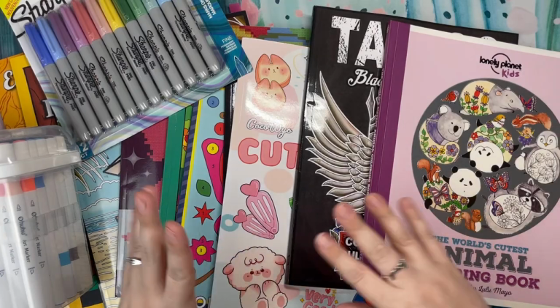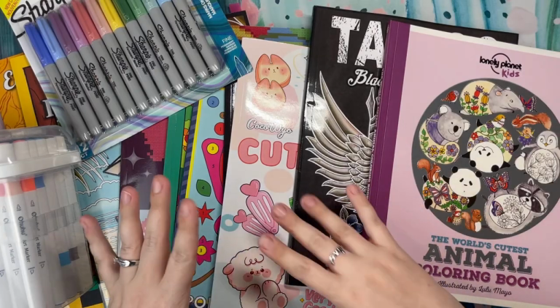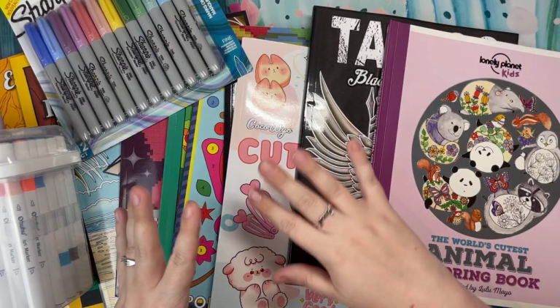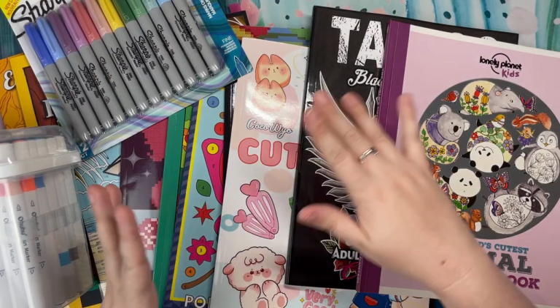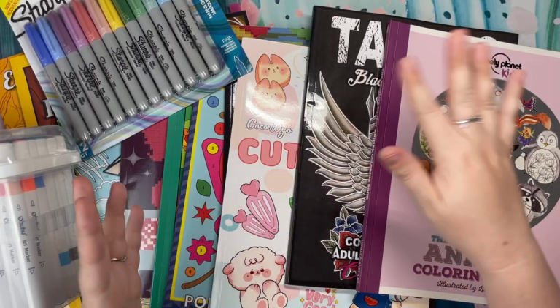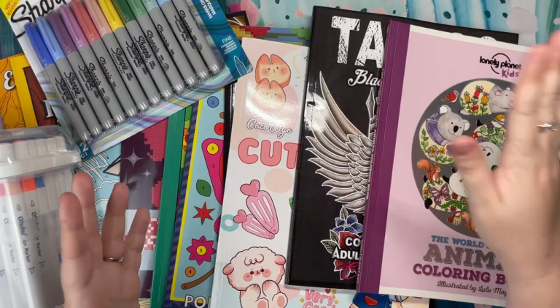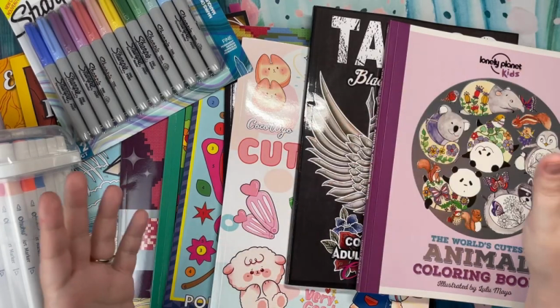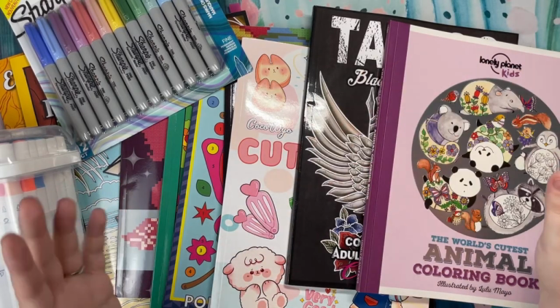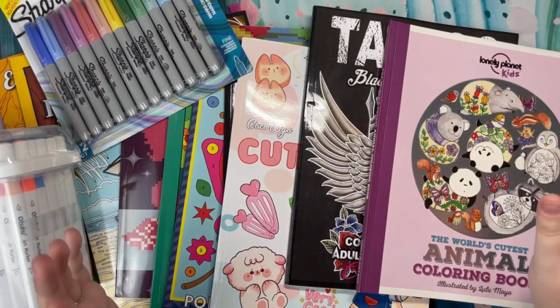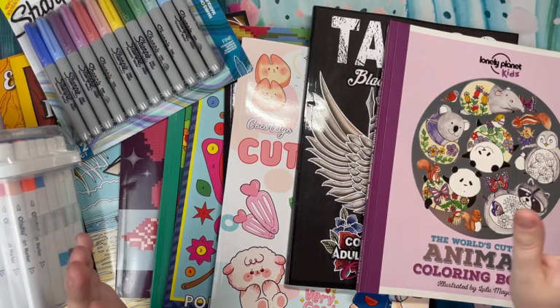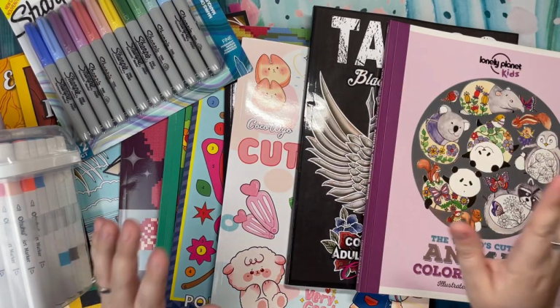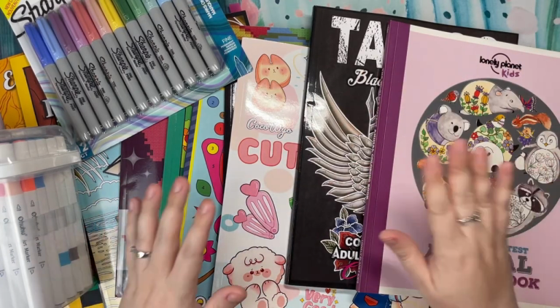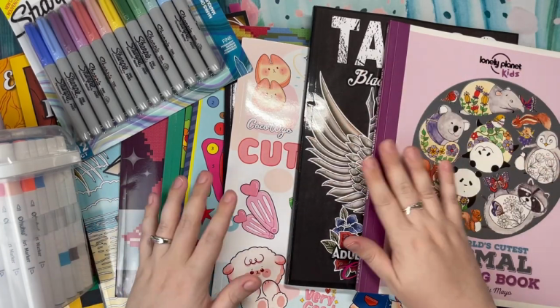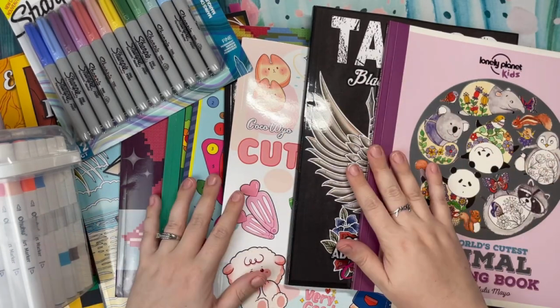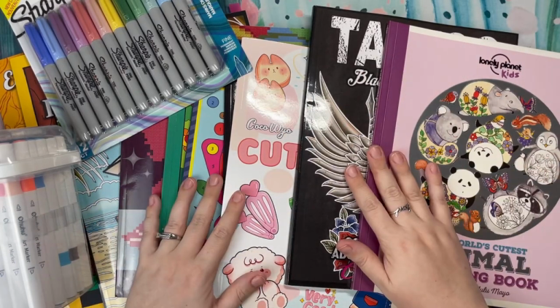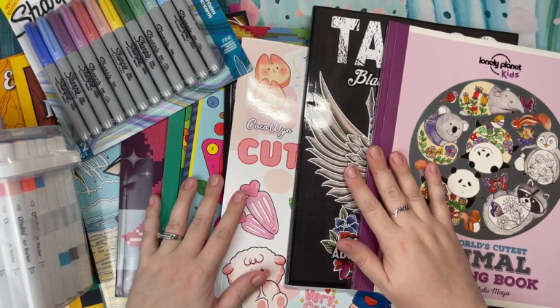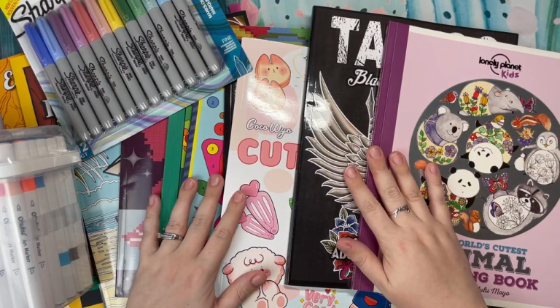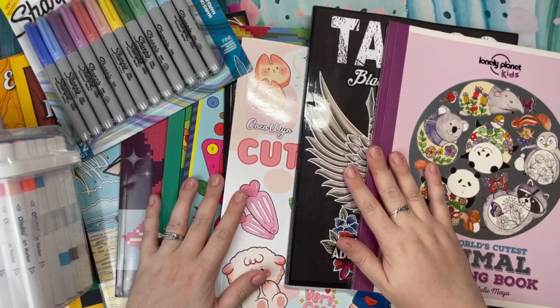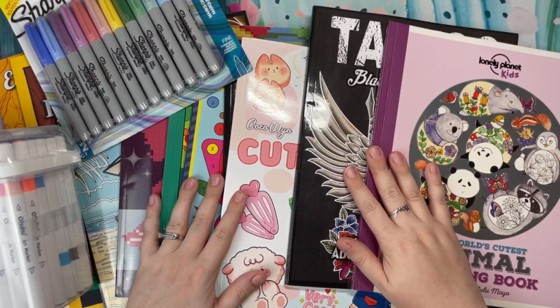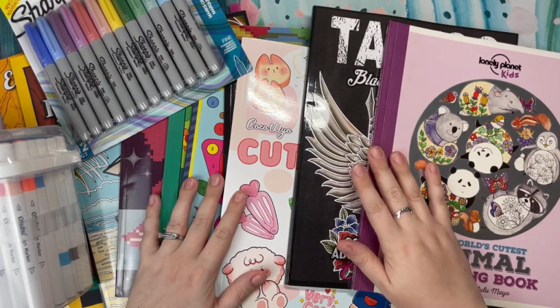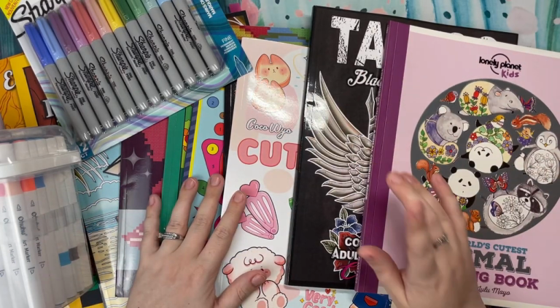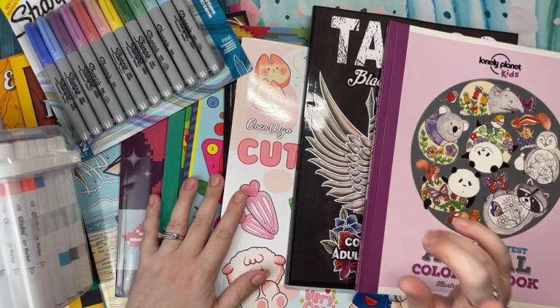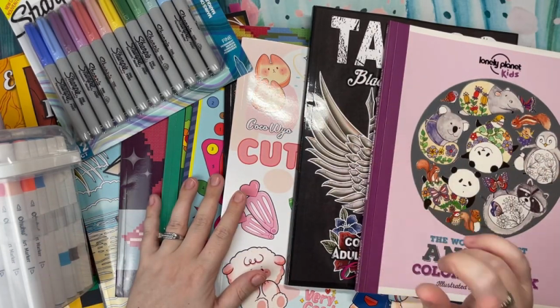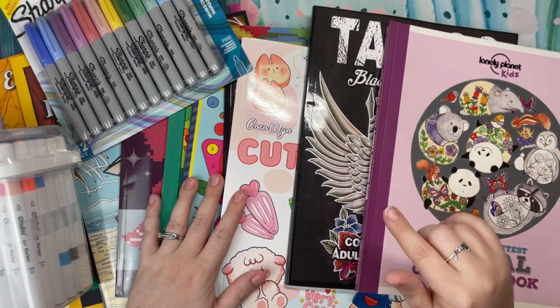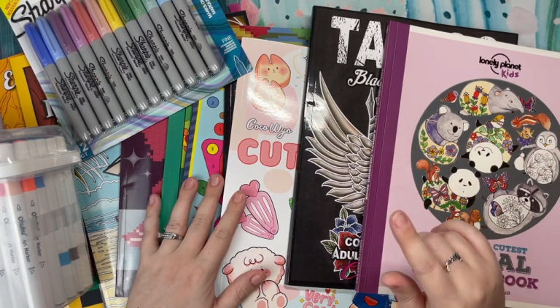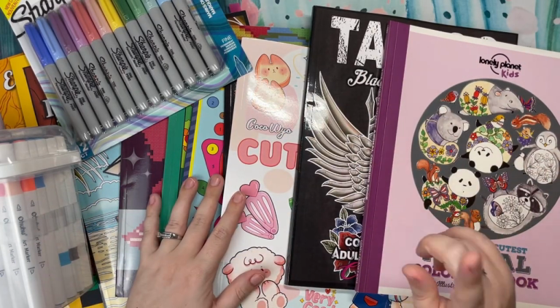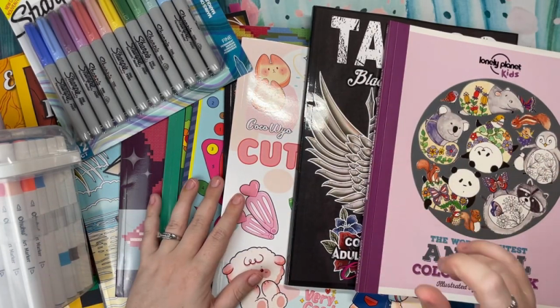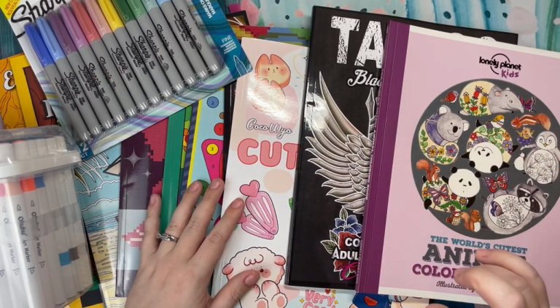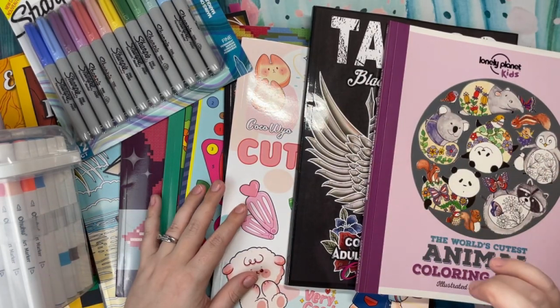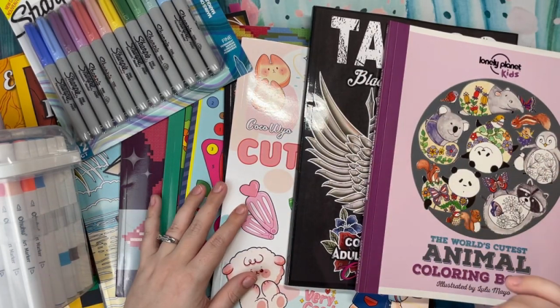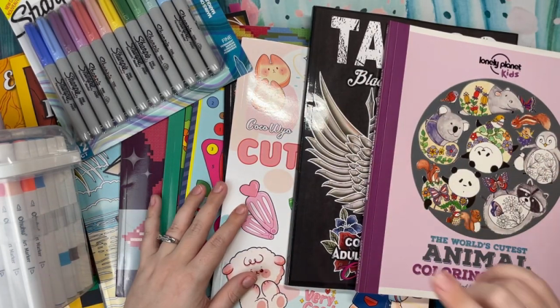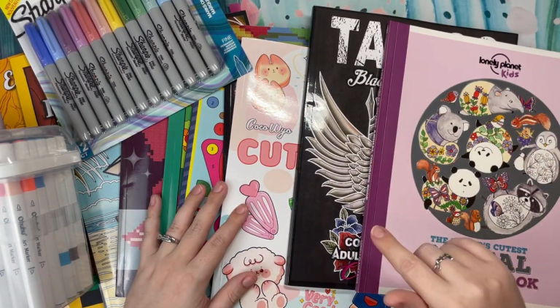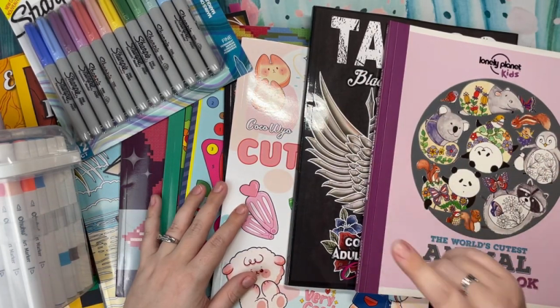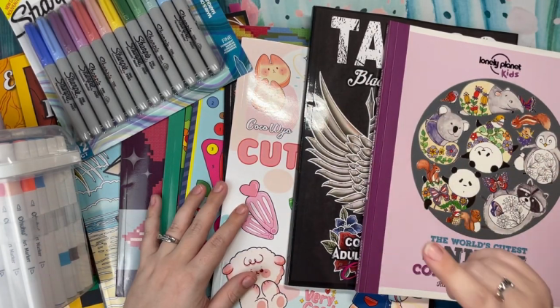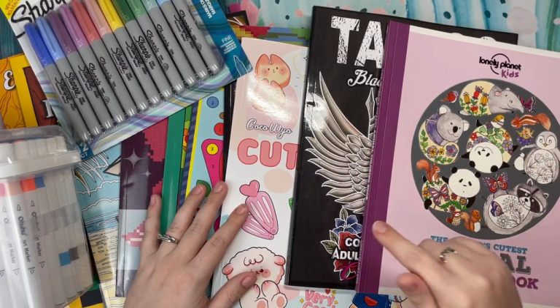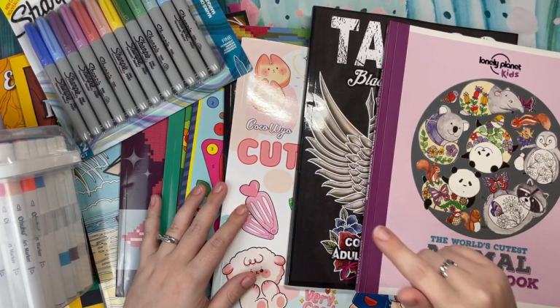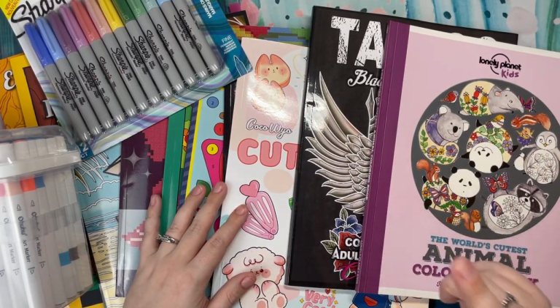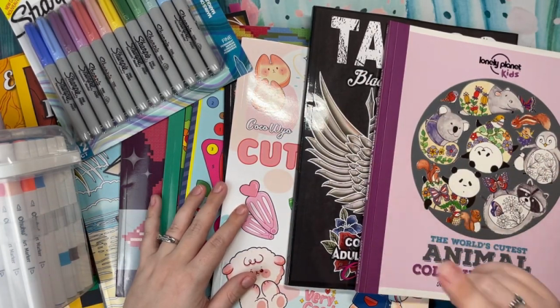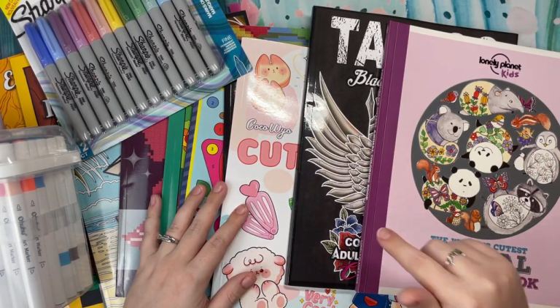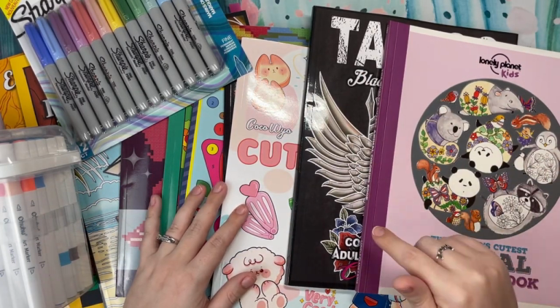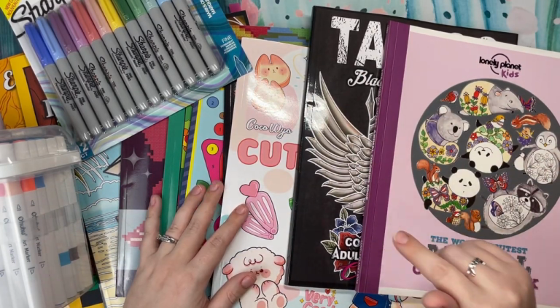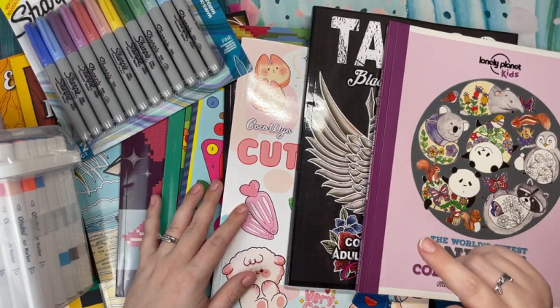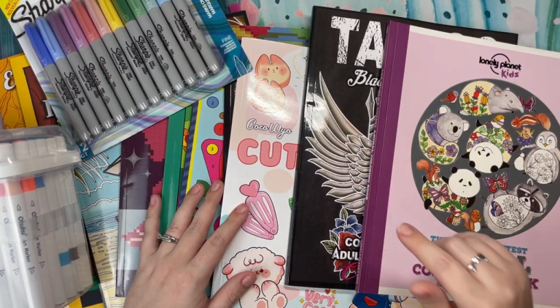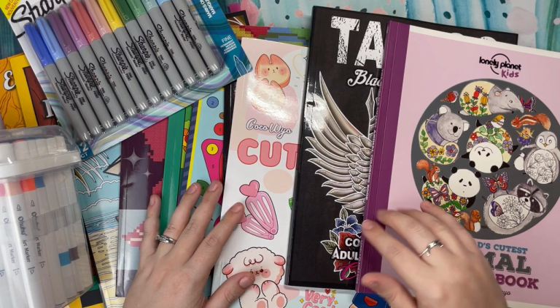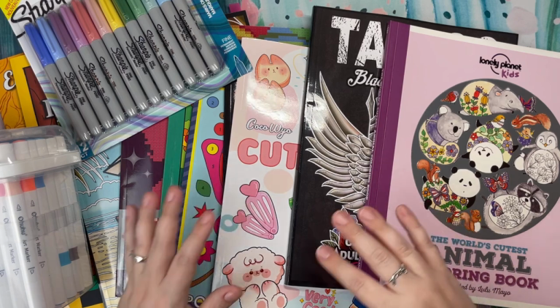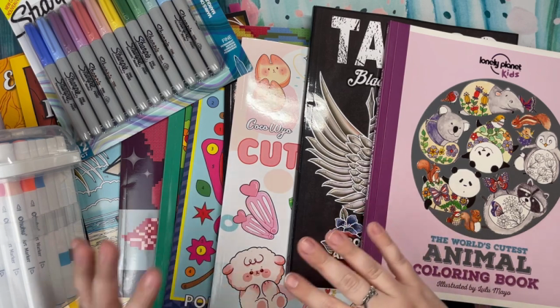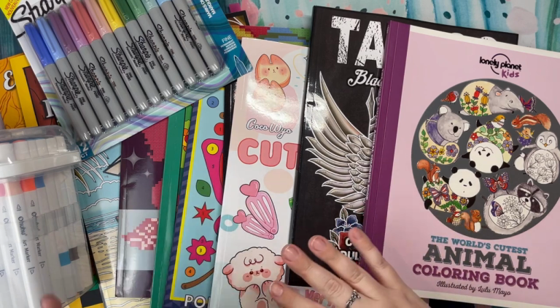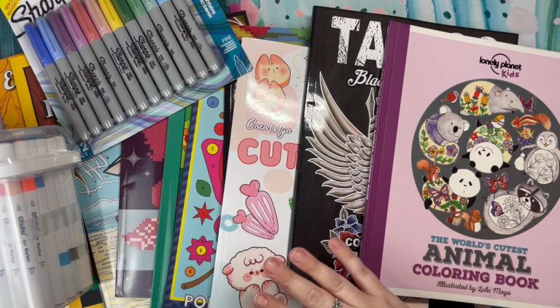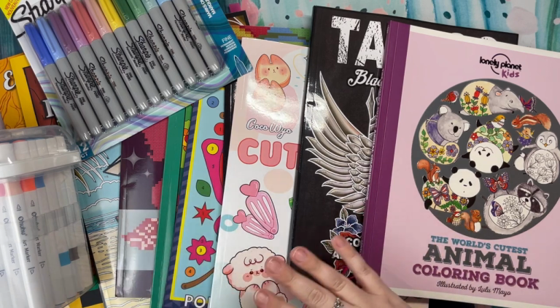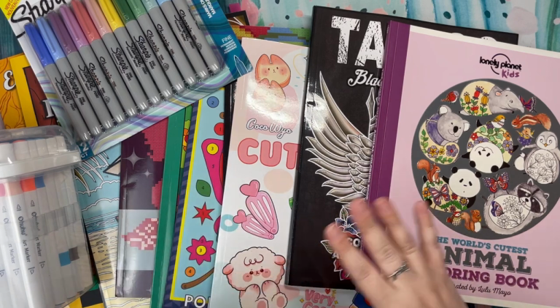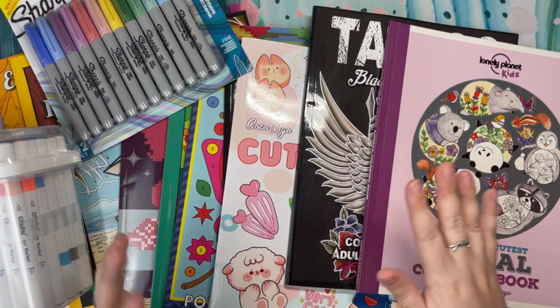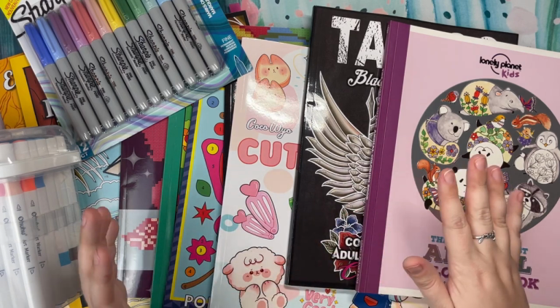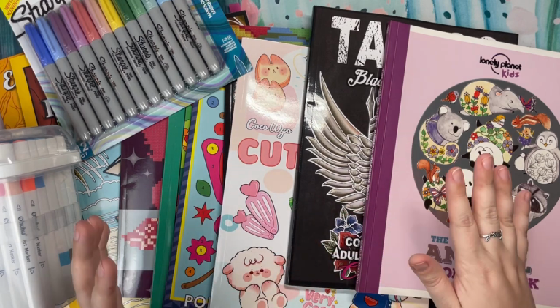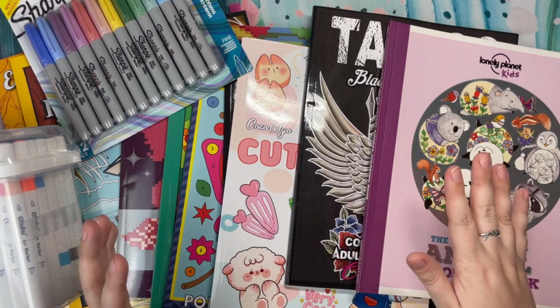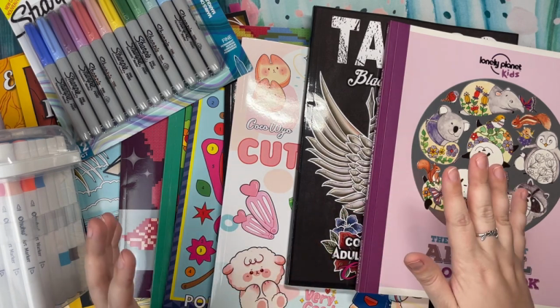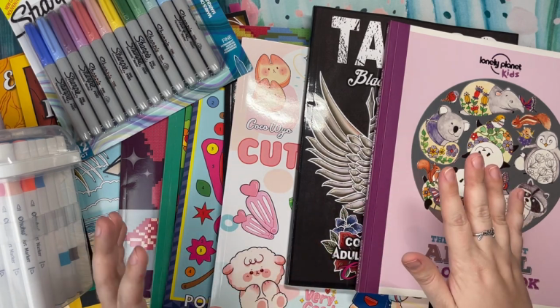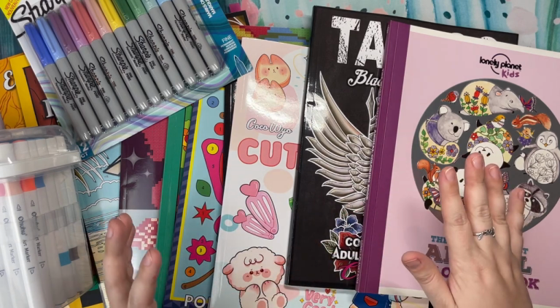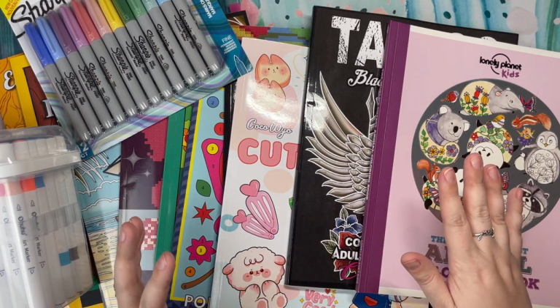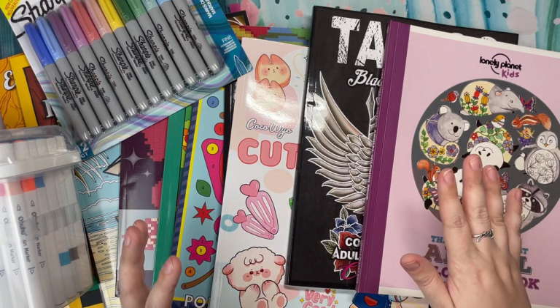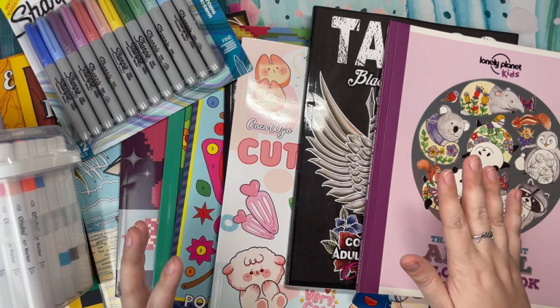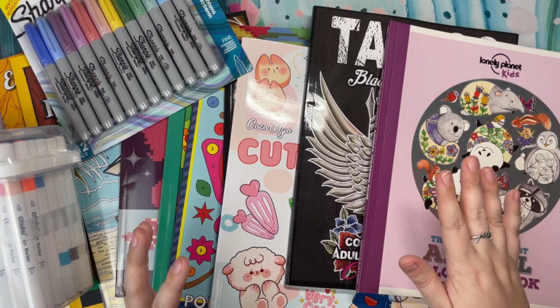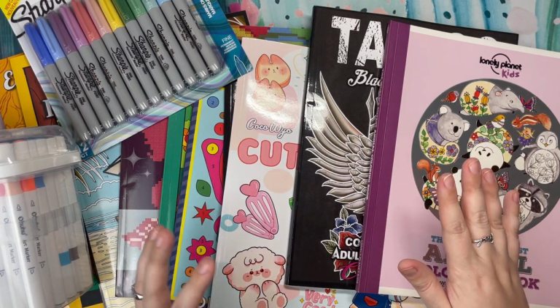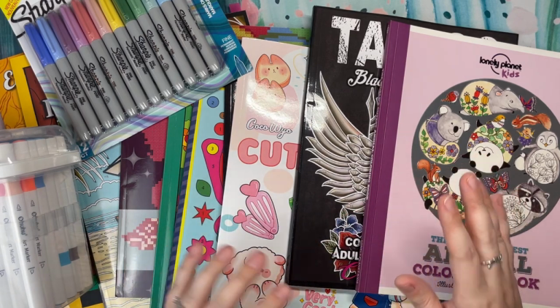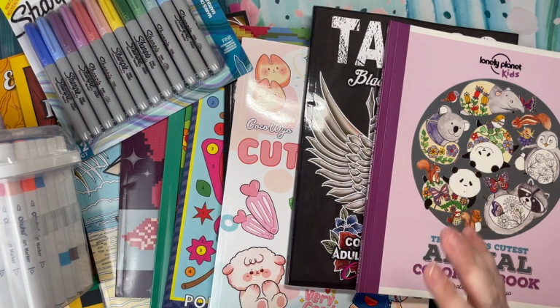Hello everybody, and welcome to Lauren Loves Color. This is Lauren. This is my haul for the month of July, so stay tuned to see what I have.